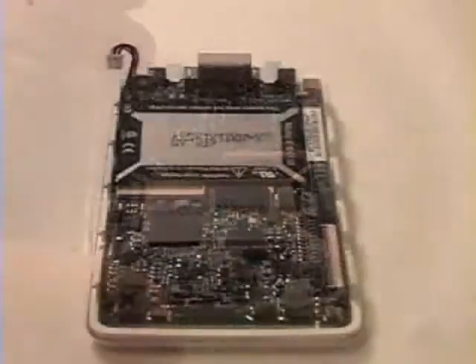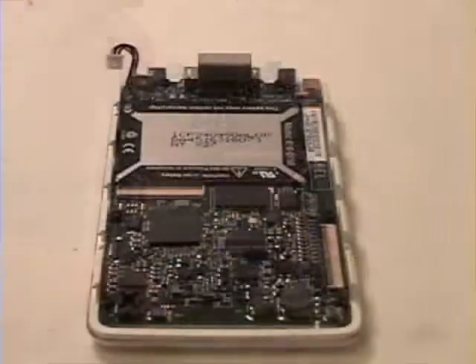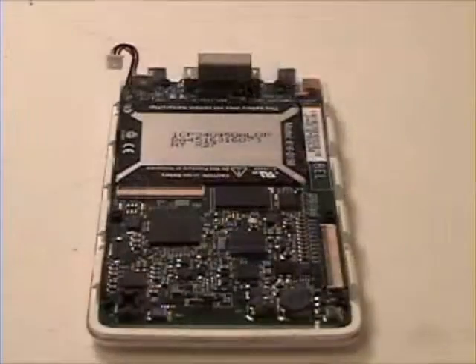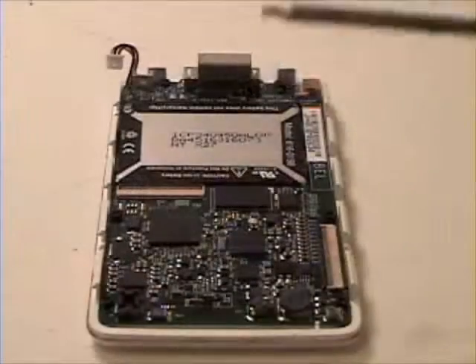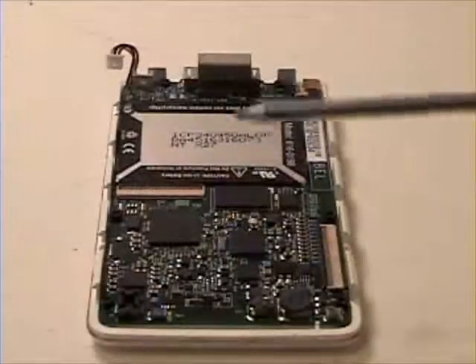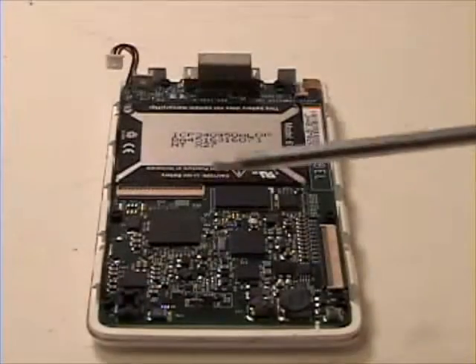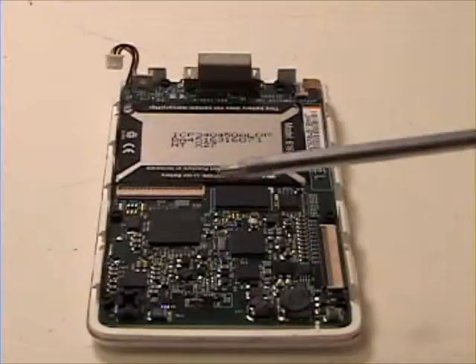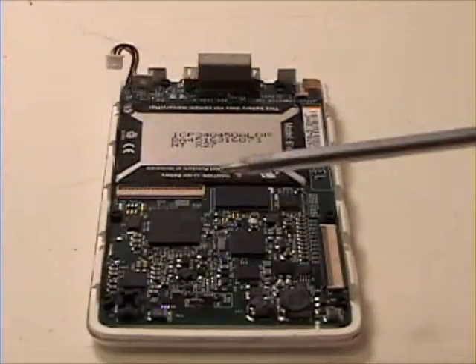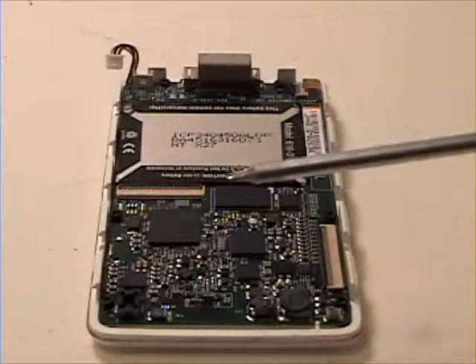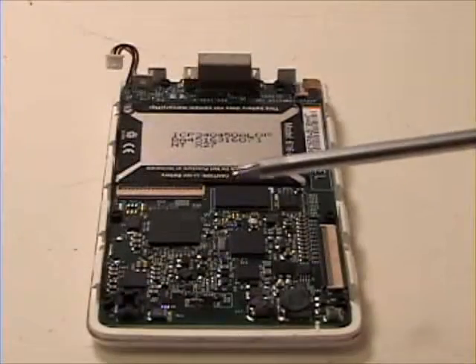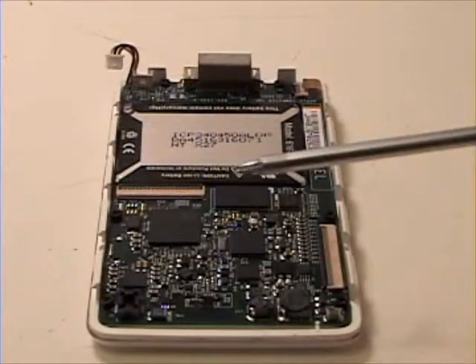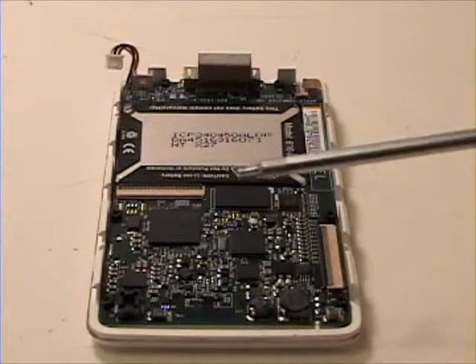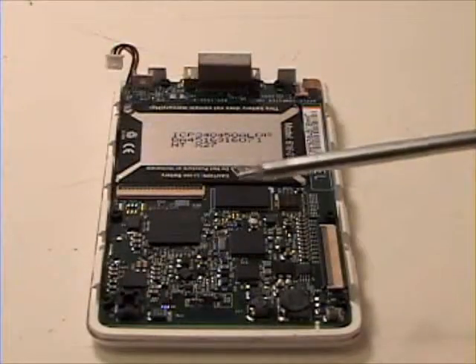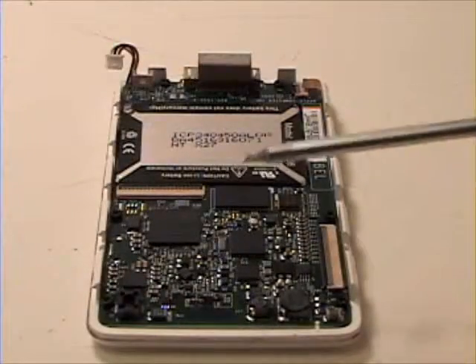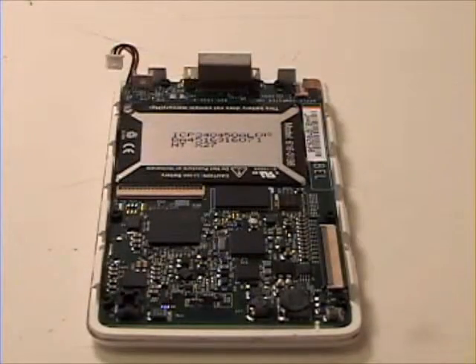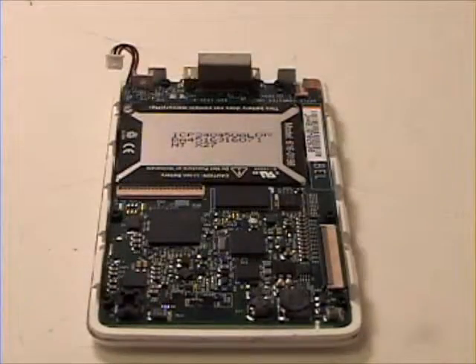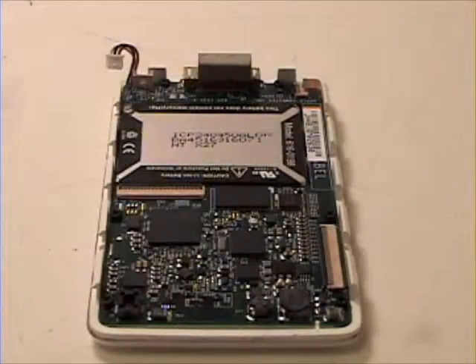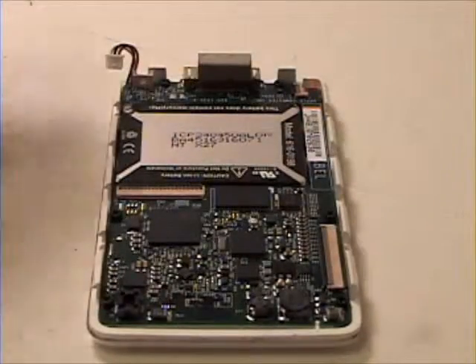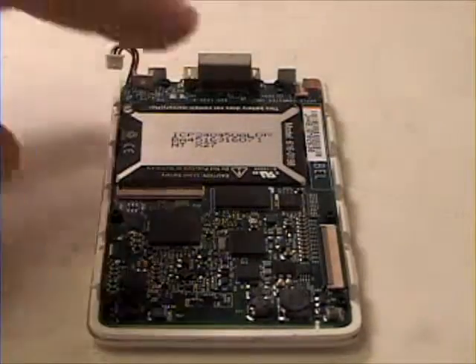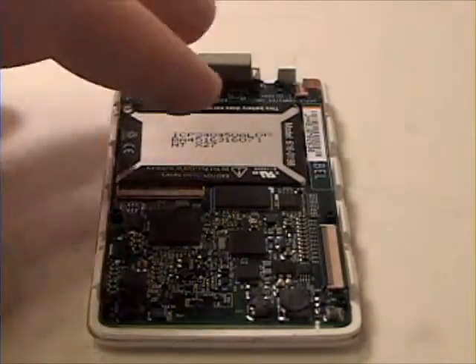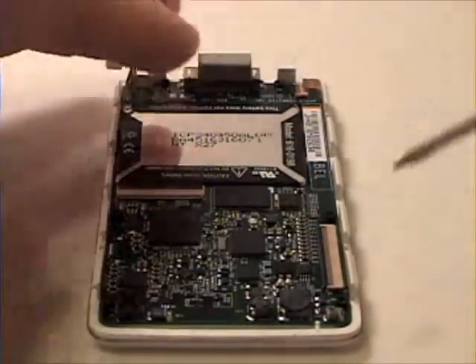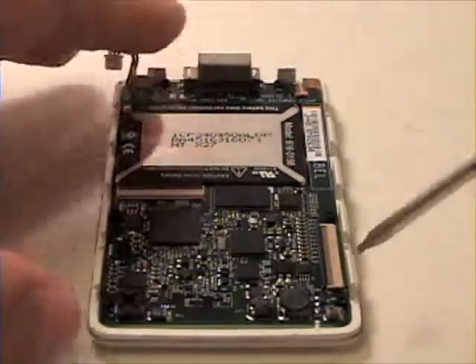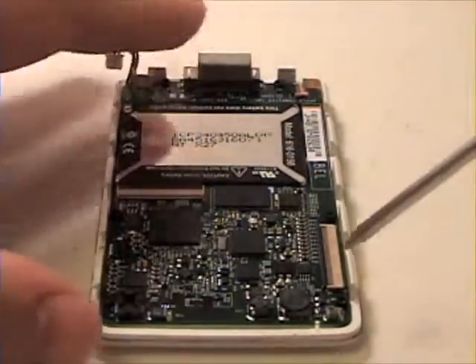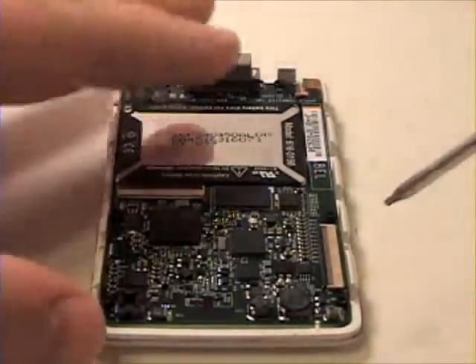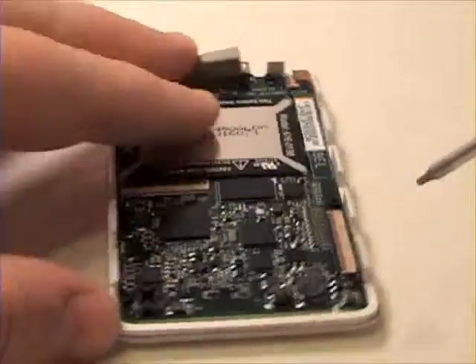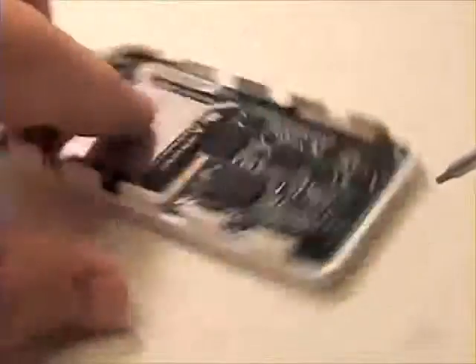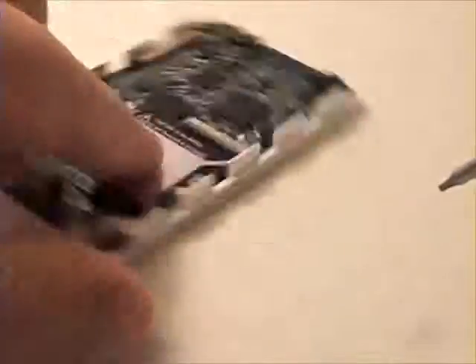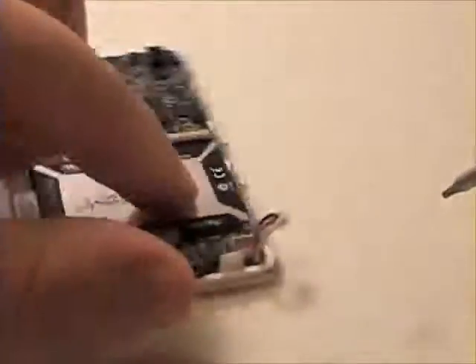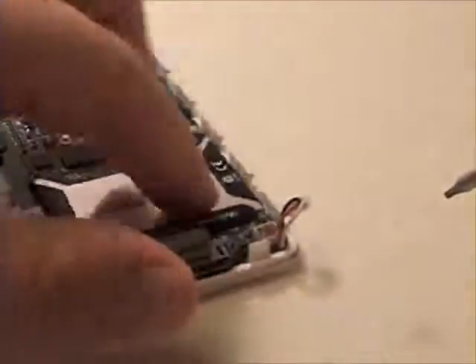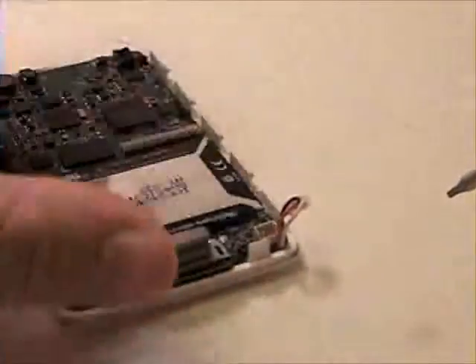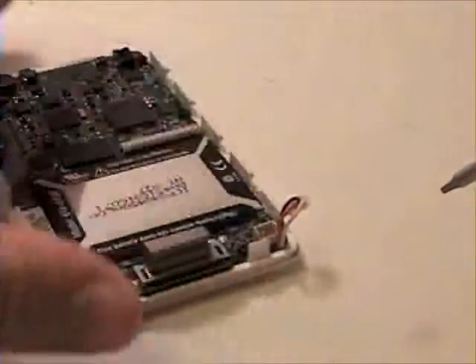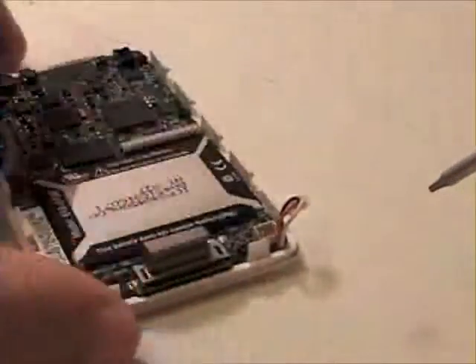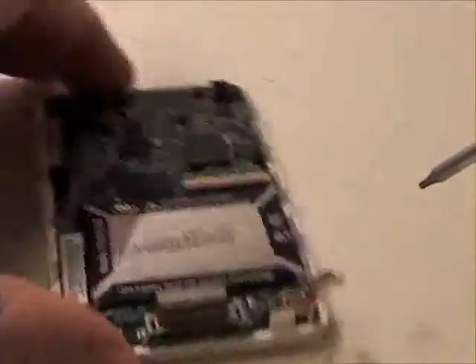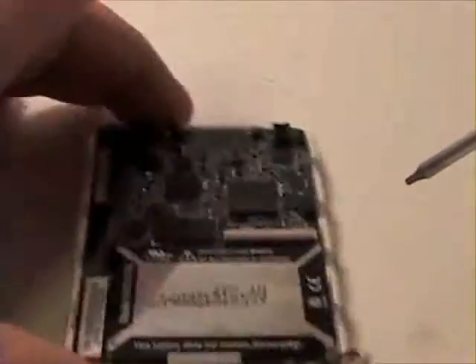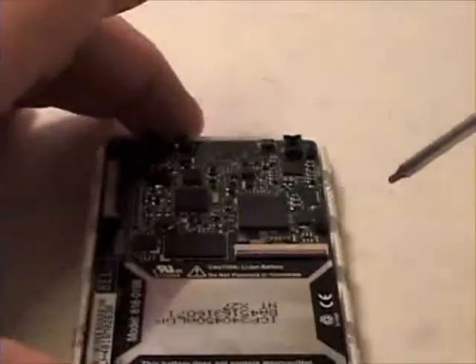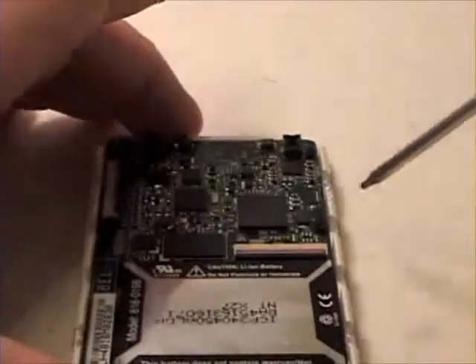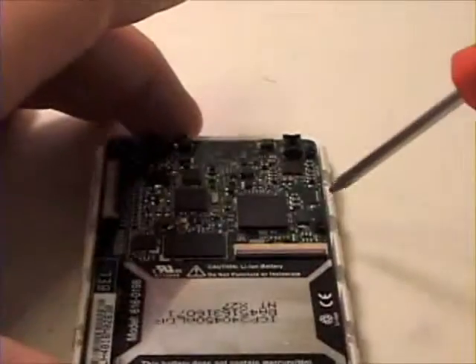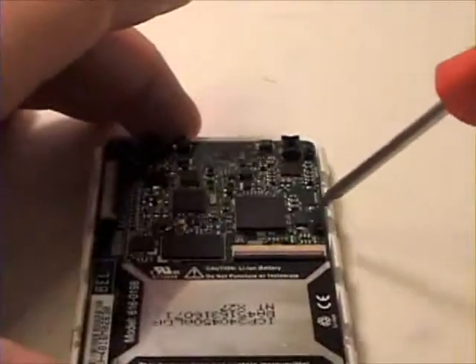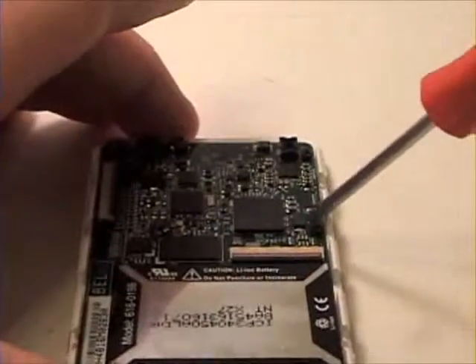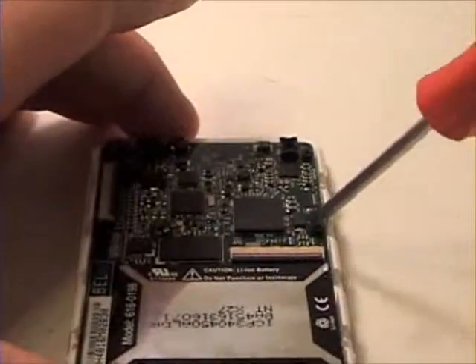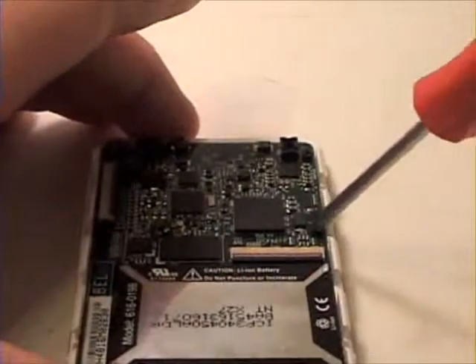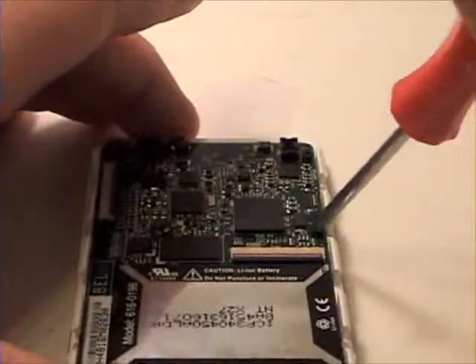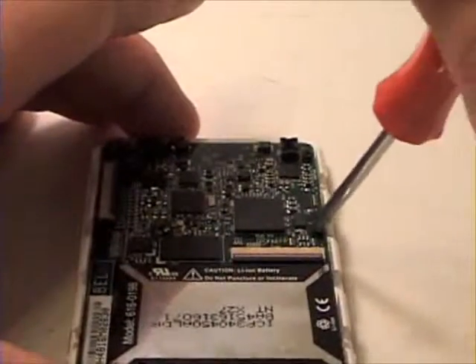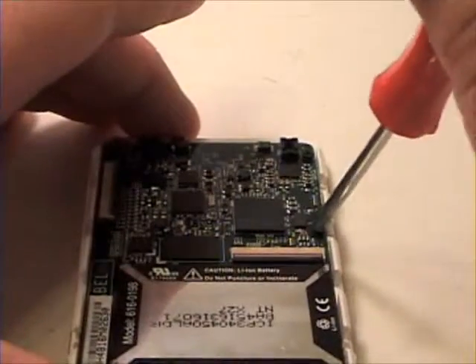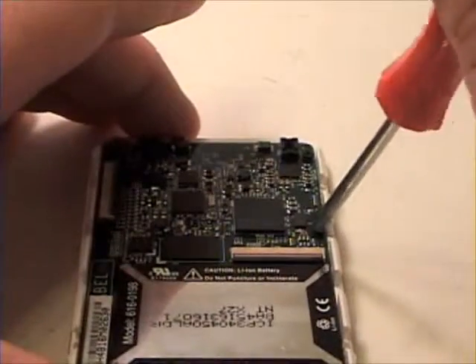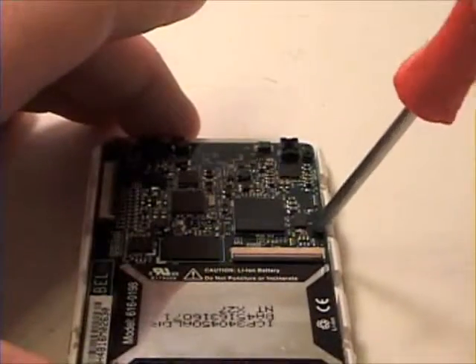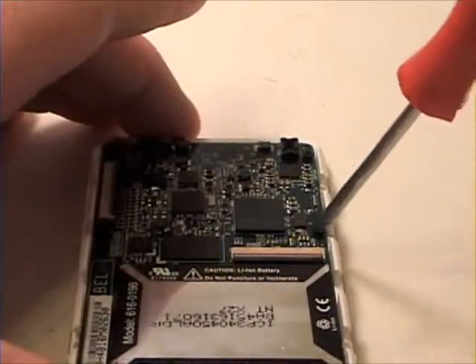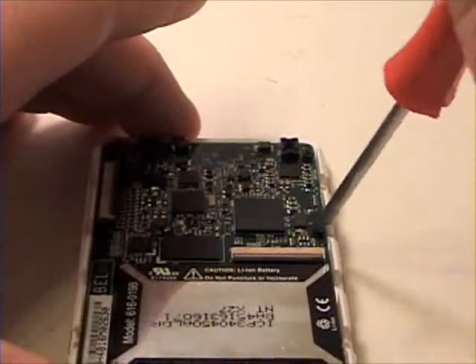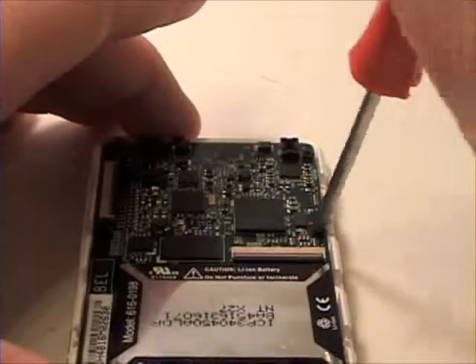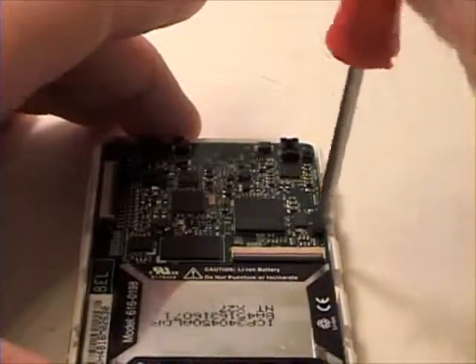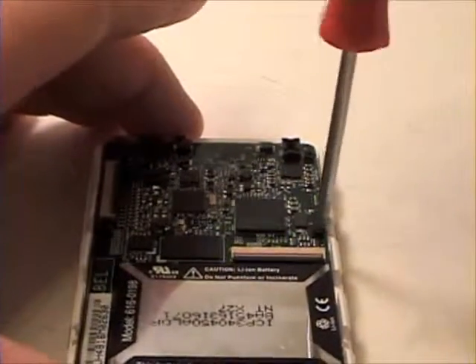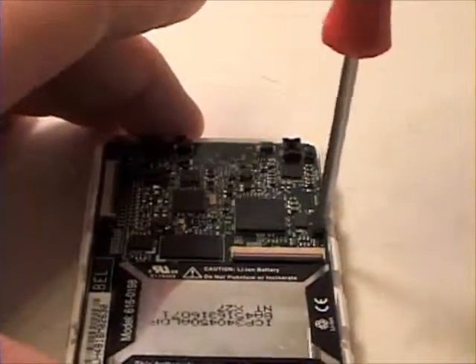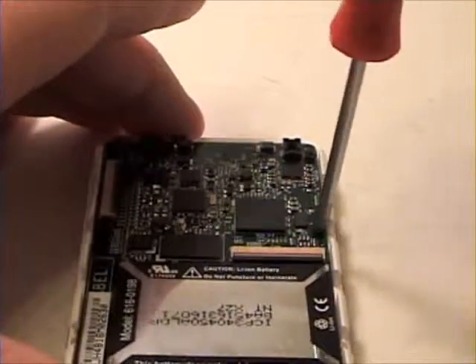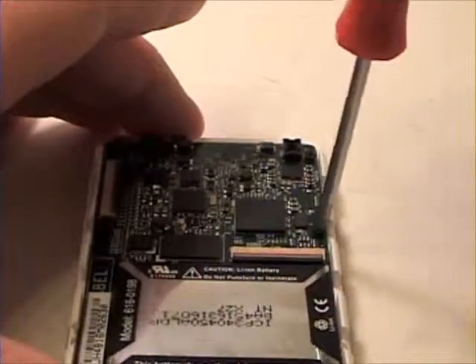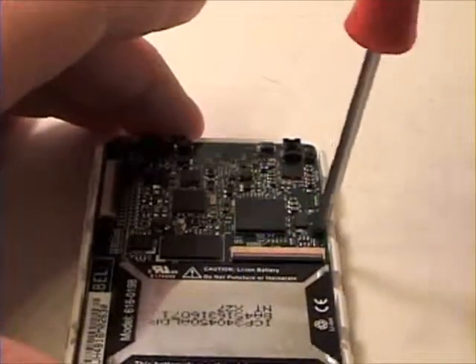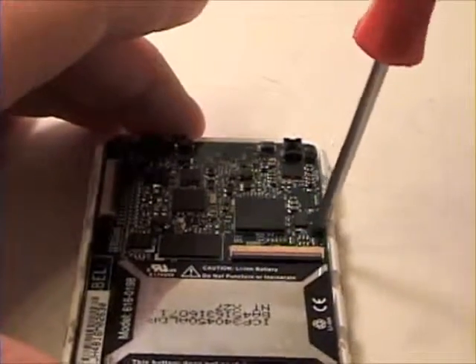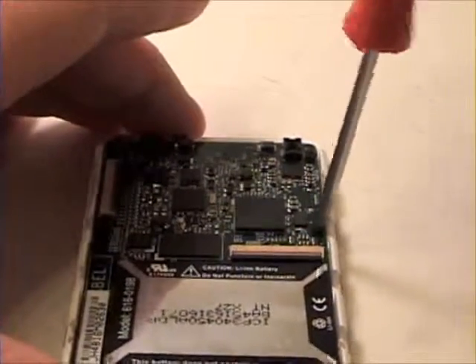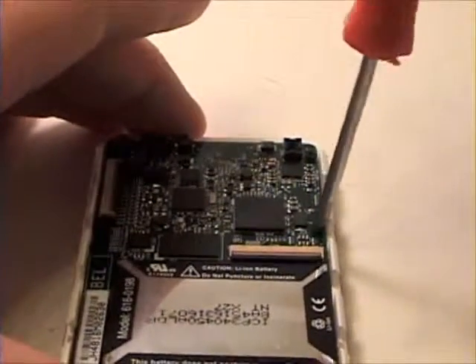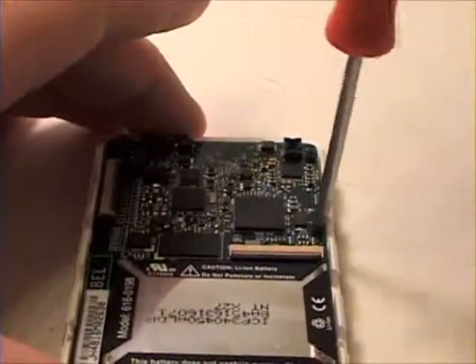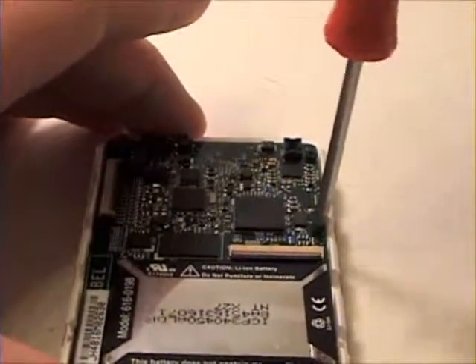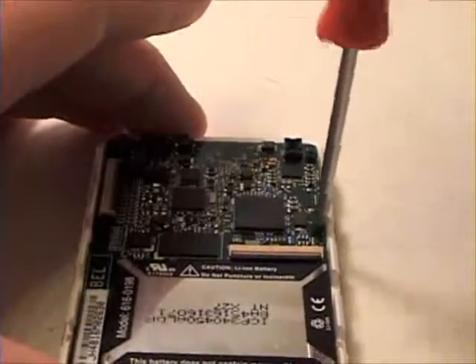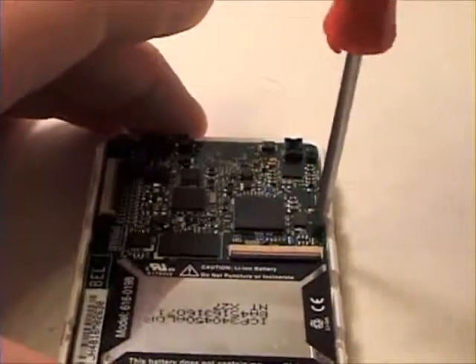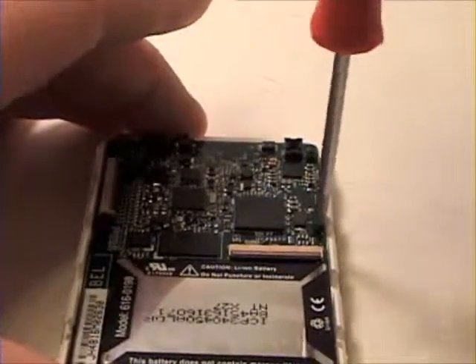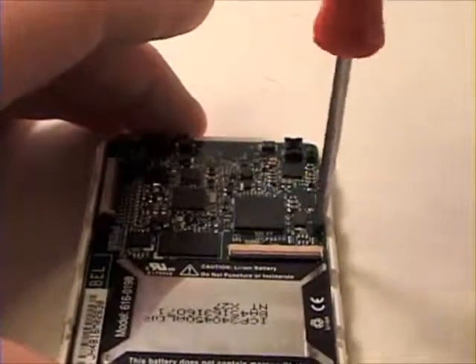Once that is complete, grab your T6 screwdriver and remove the six T6 screws from the logic board.